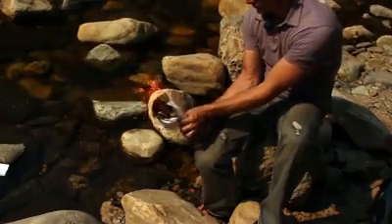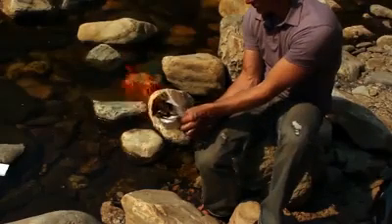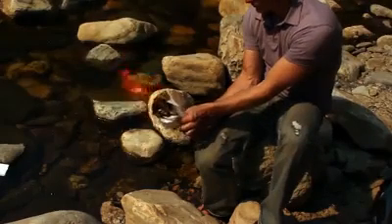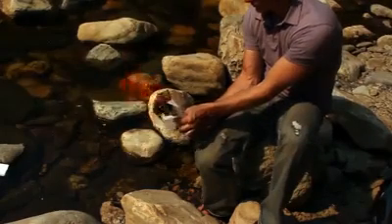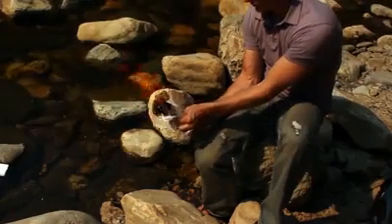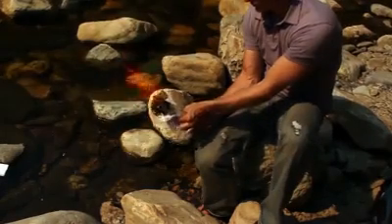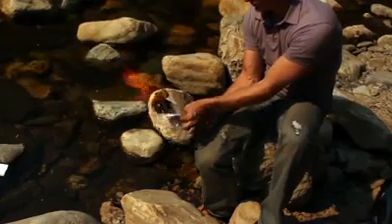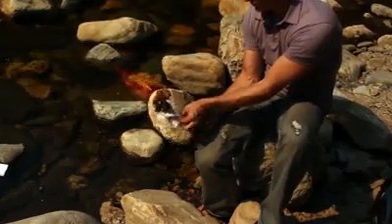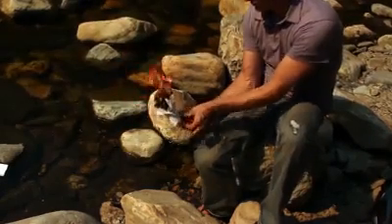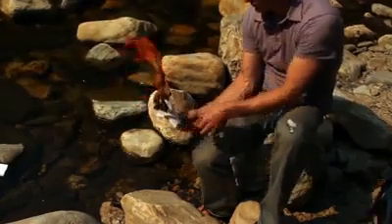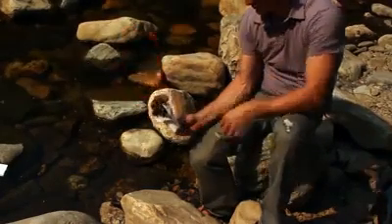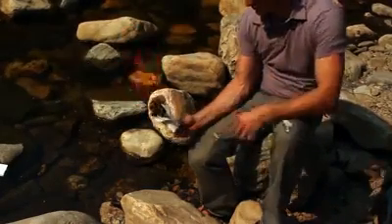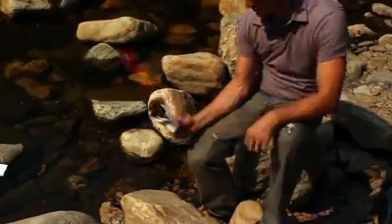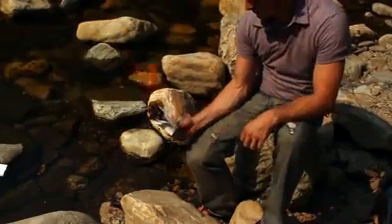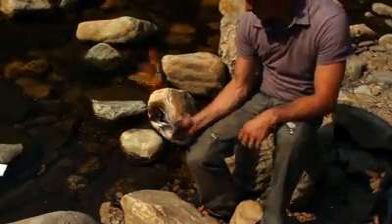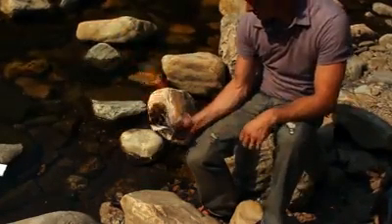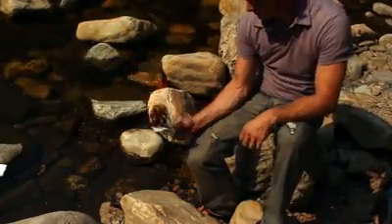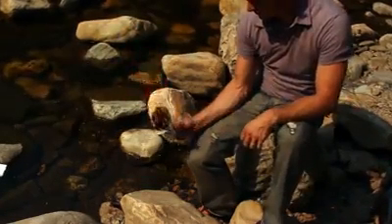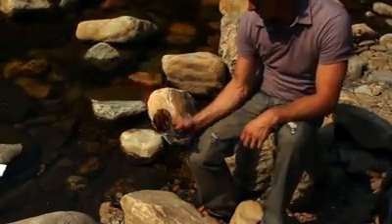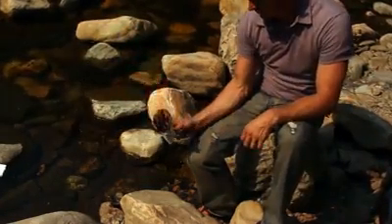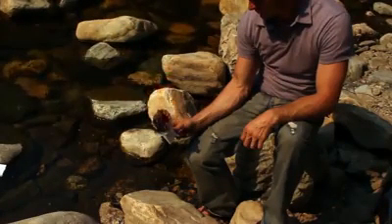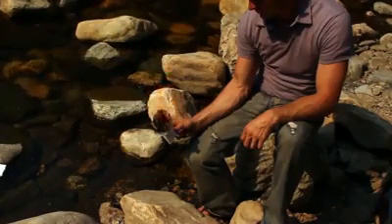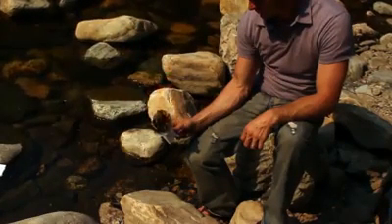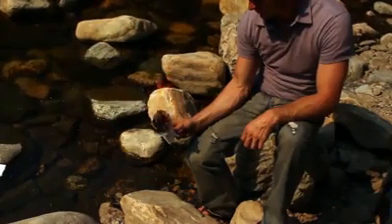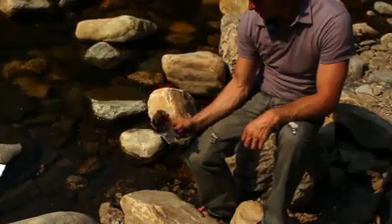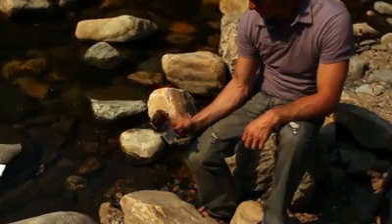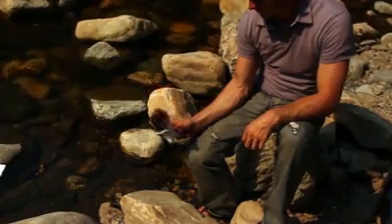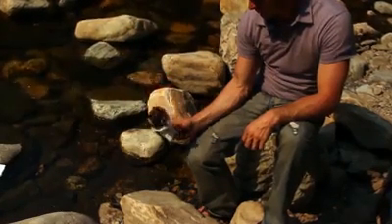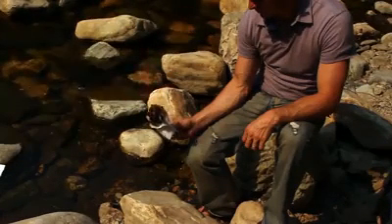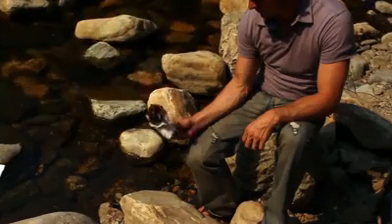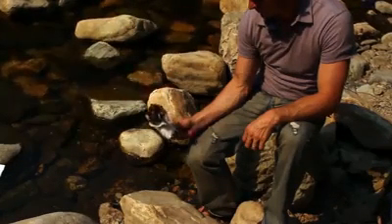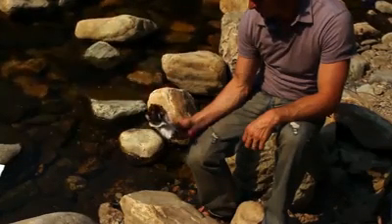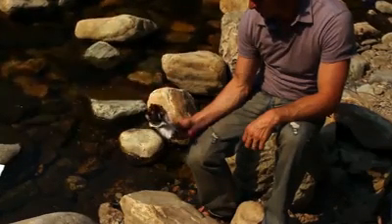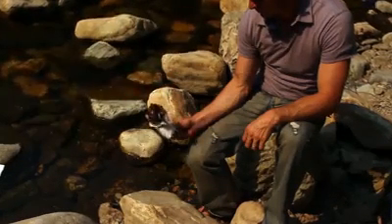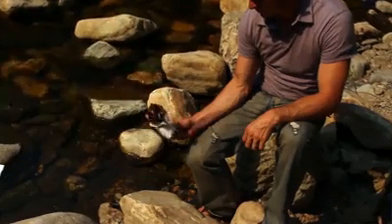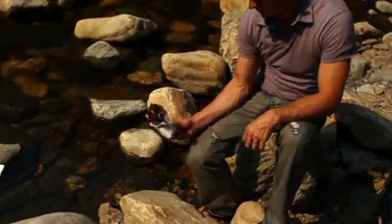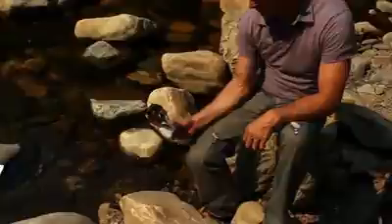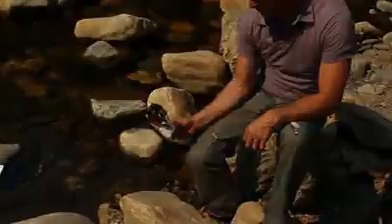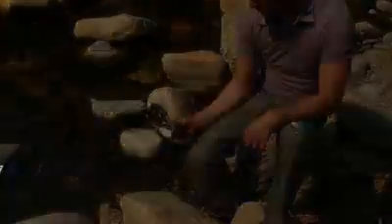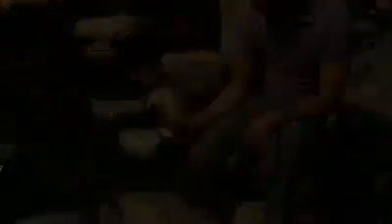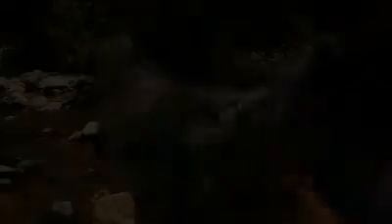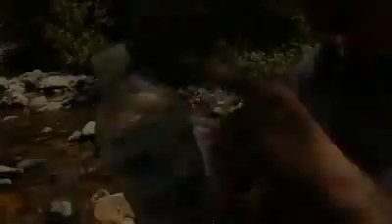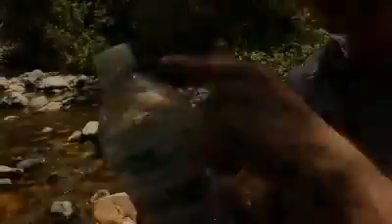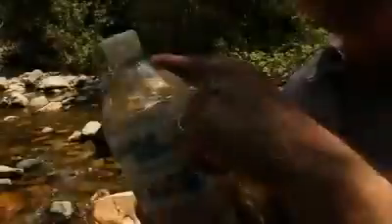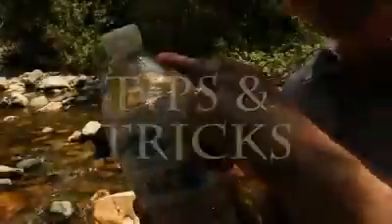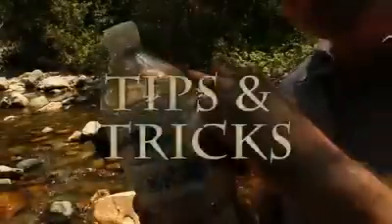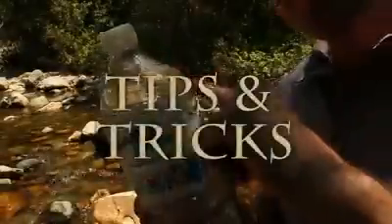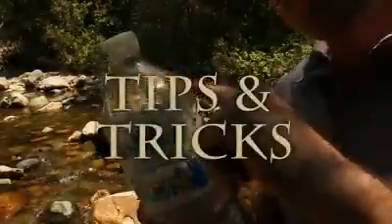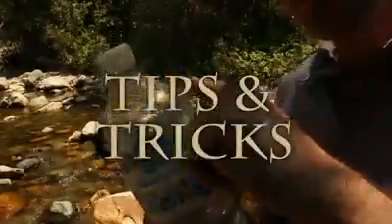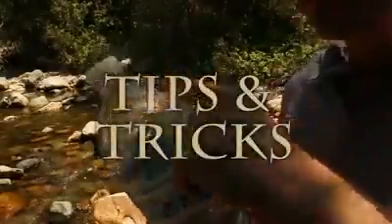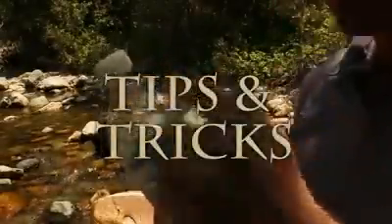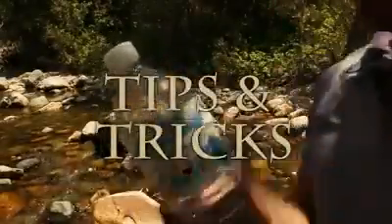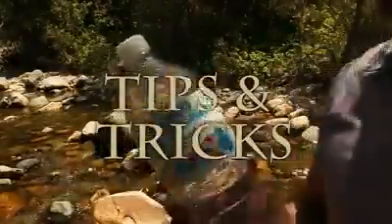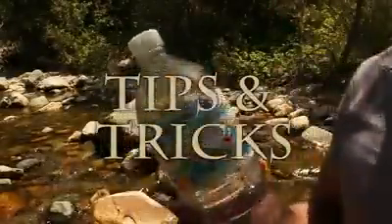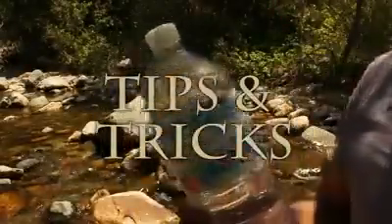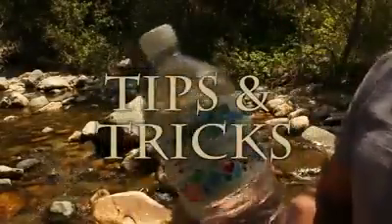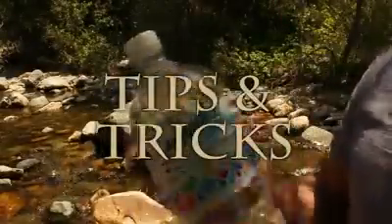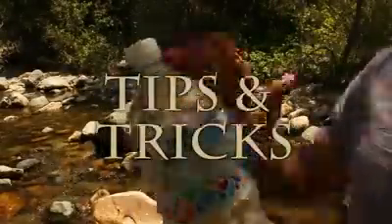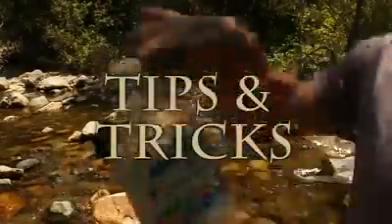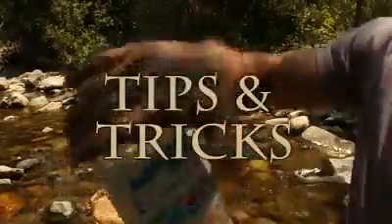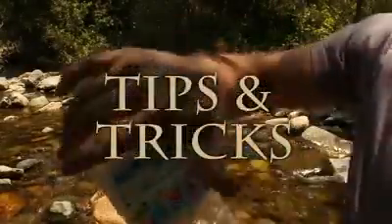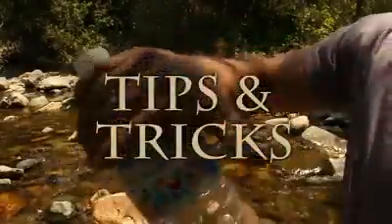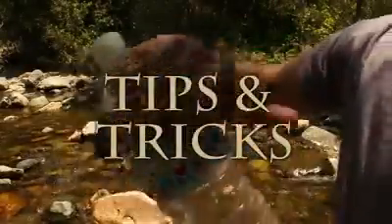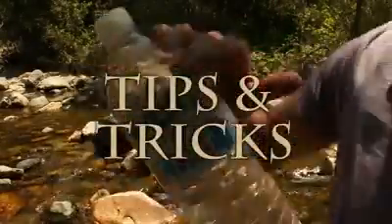That's it in a nutshell, but in practice you'll probably find that it's not quite as easy as it looks. So here are a few tips and tricks to help you master your technique.